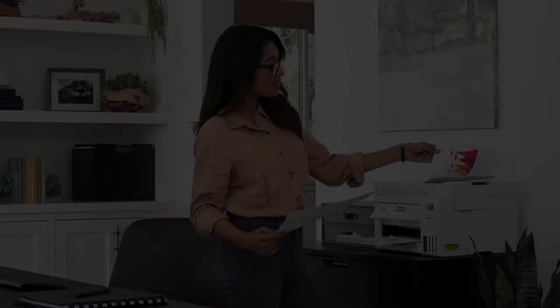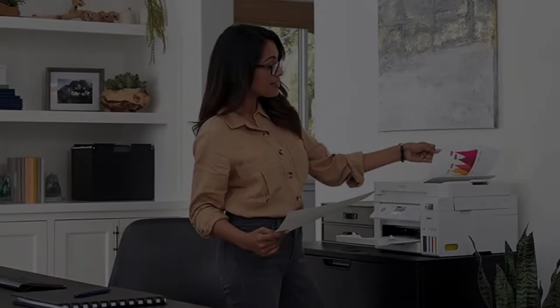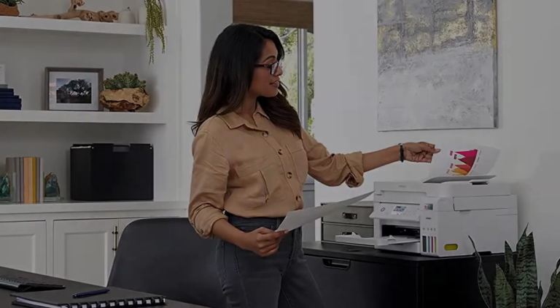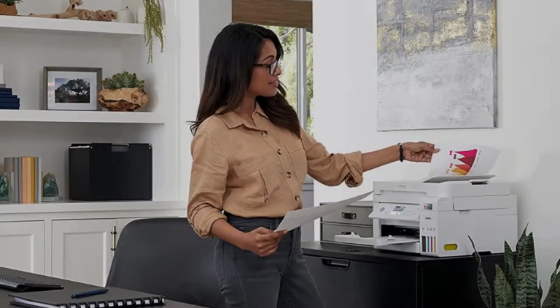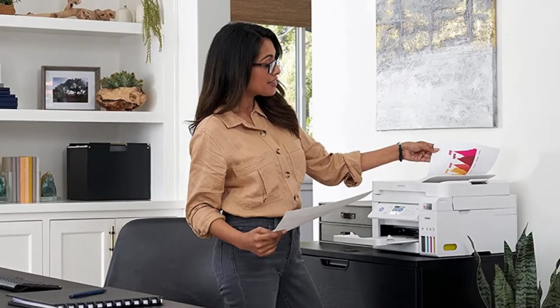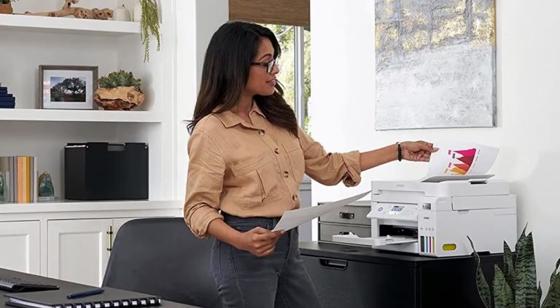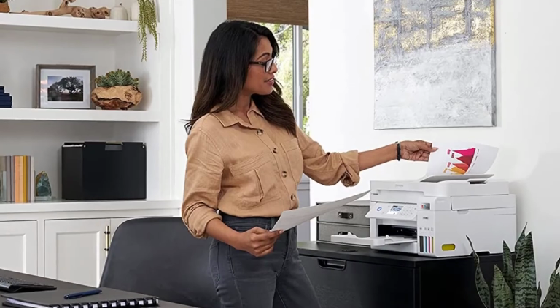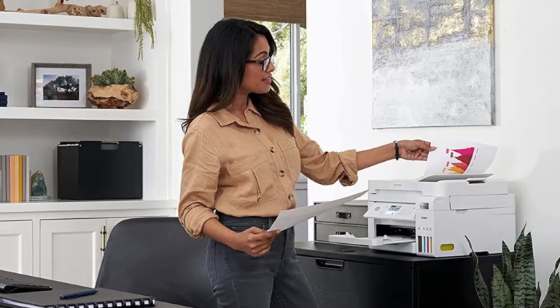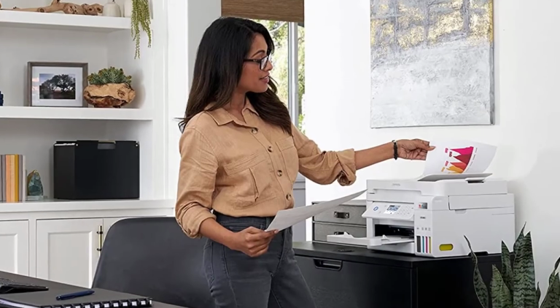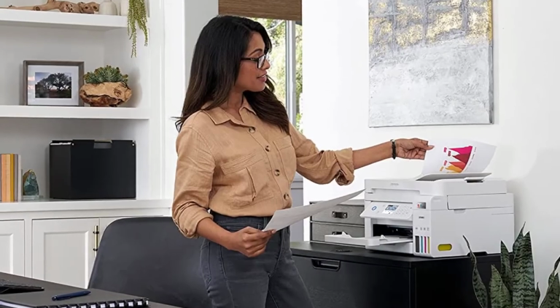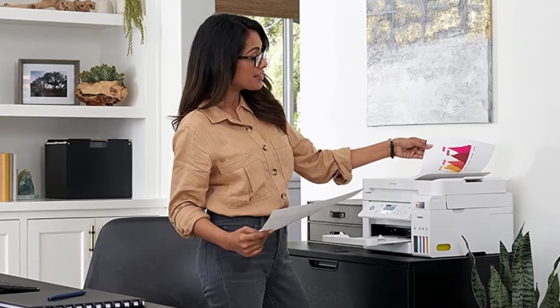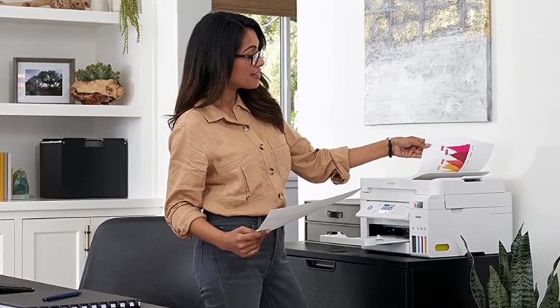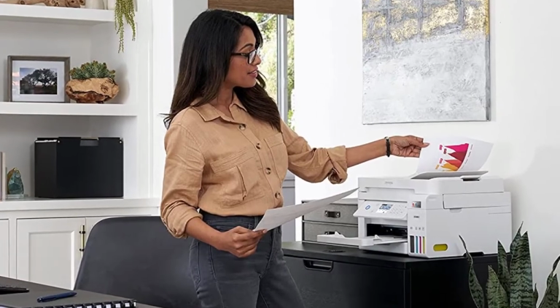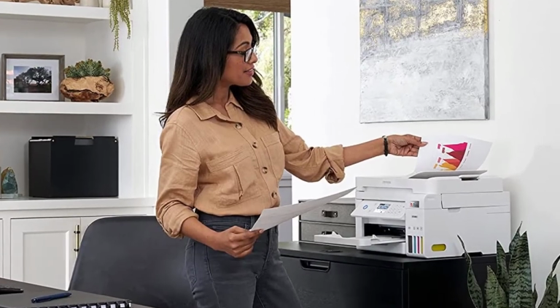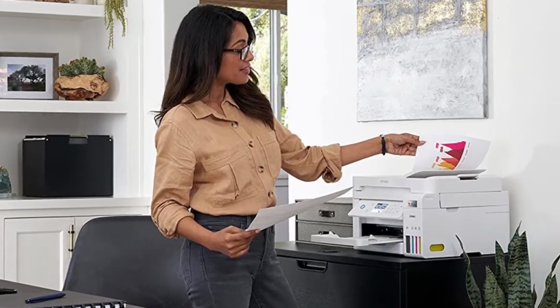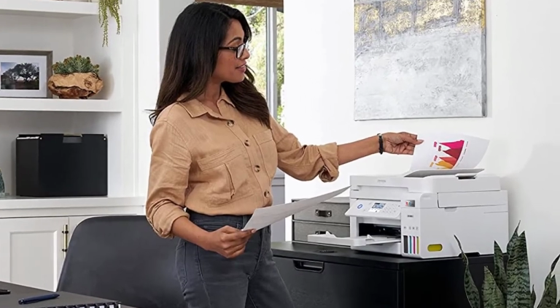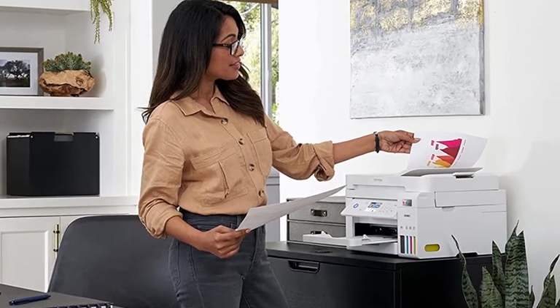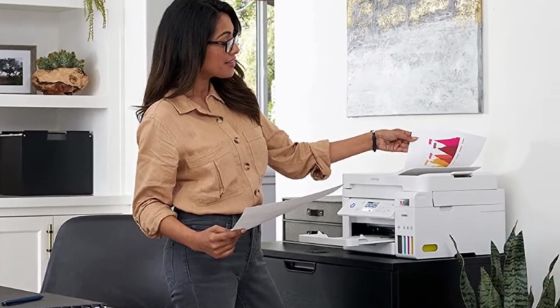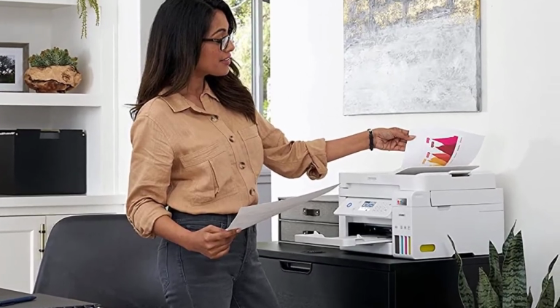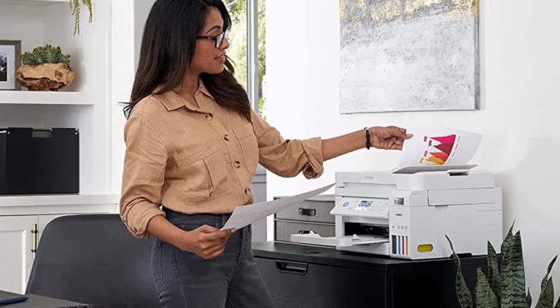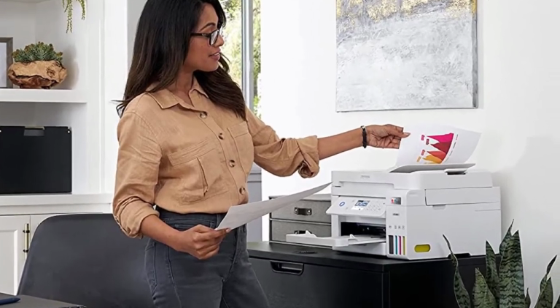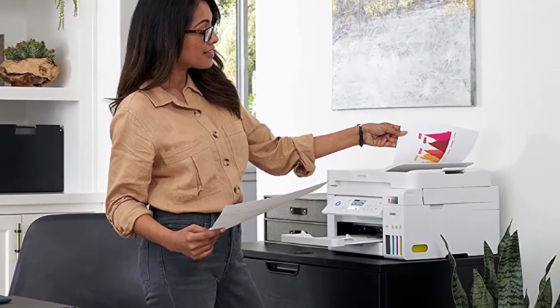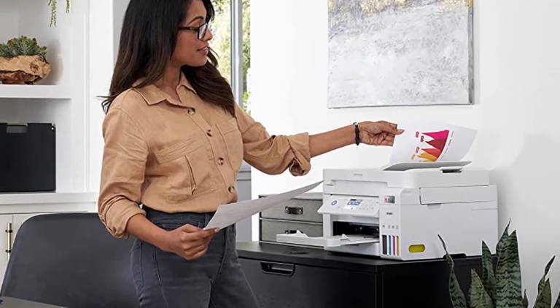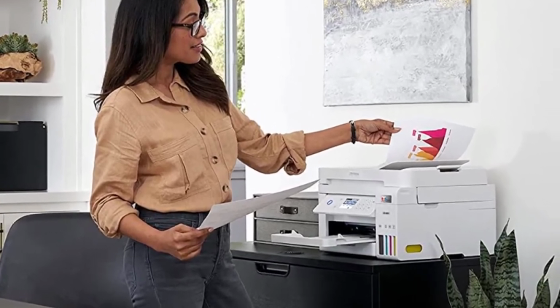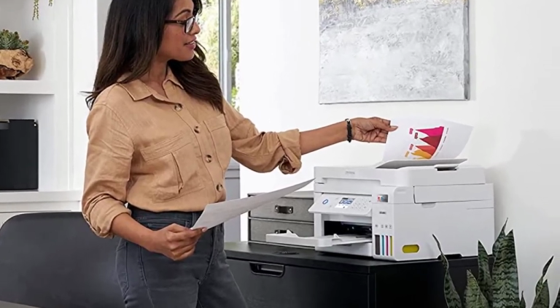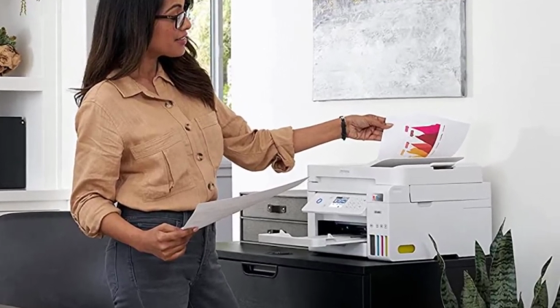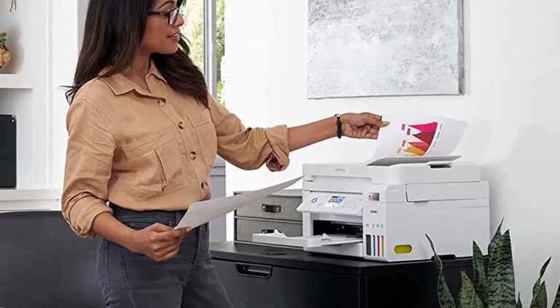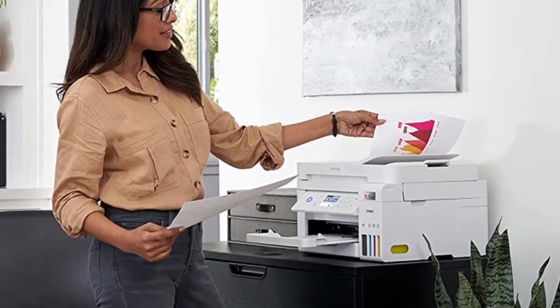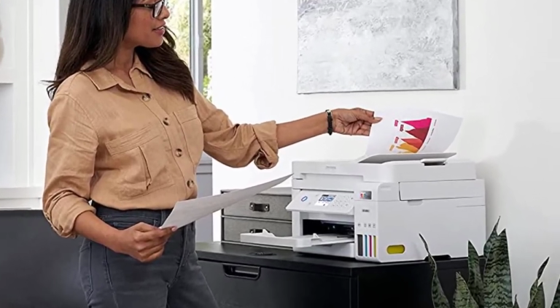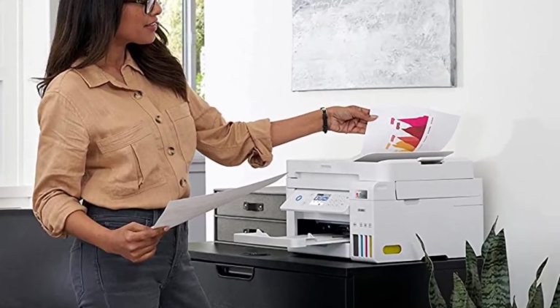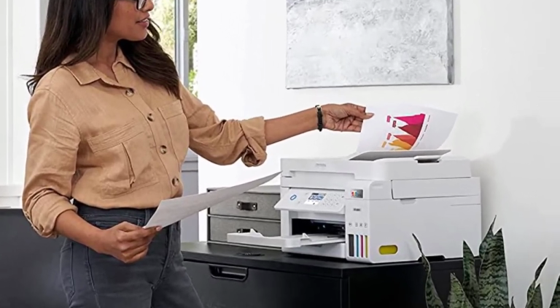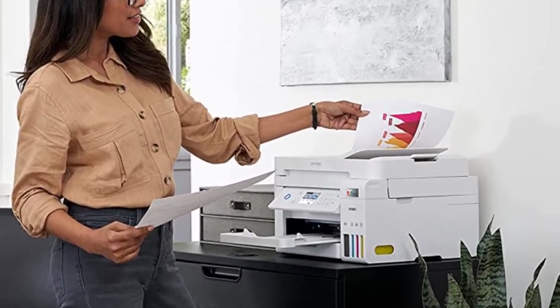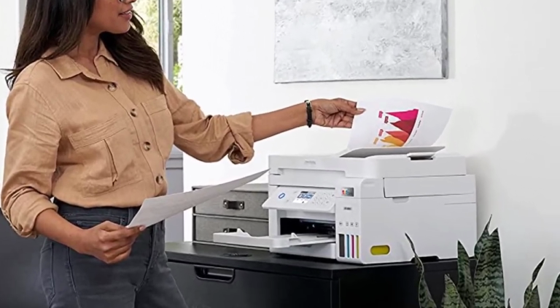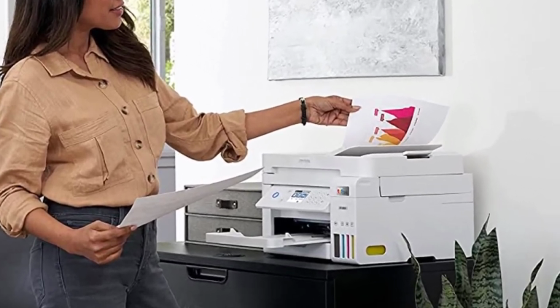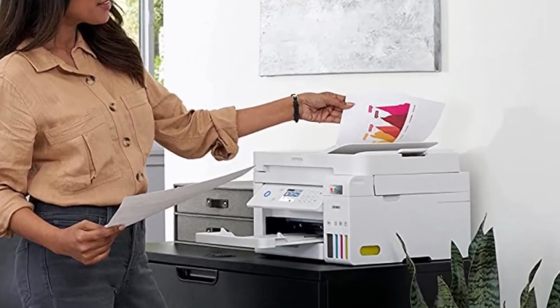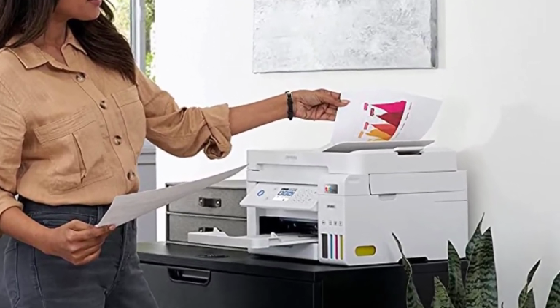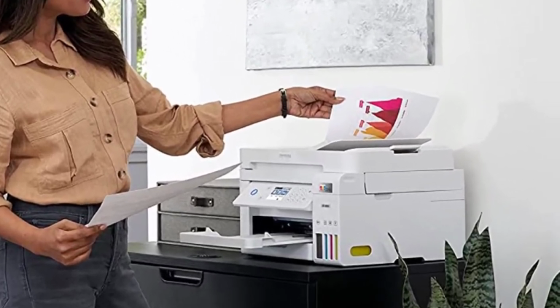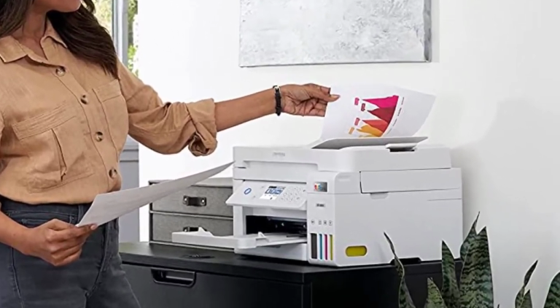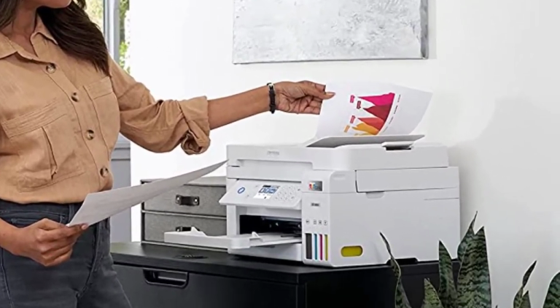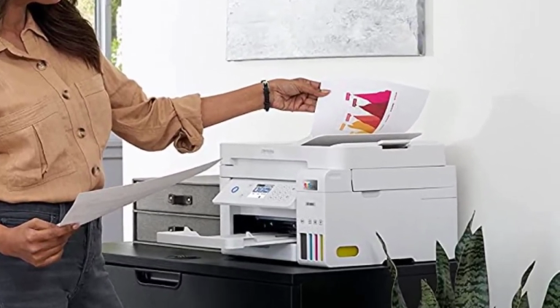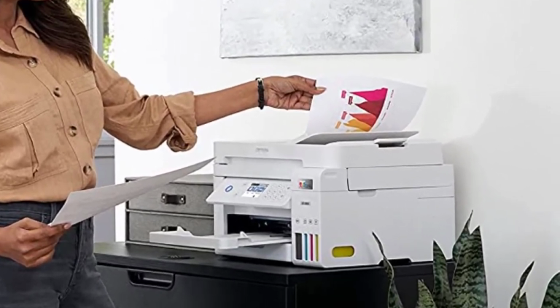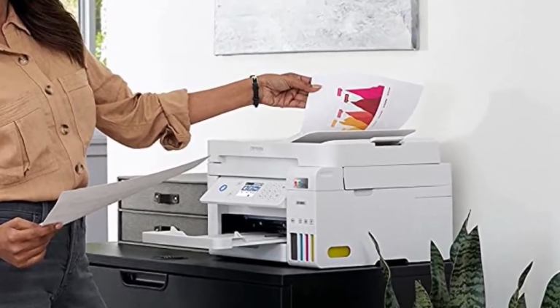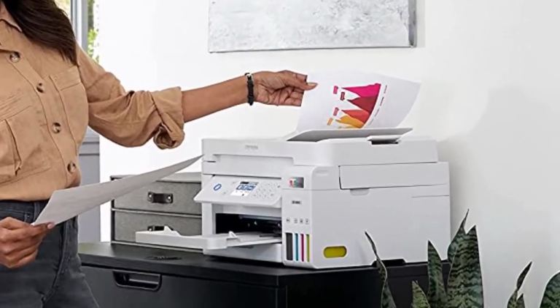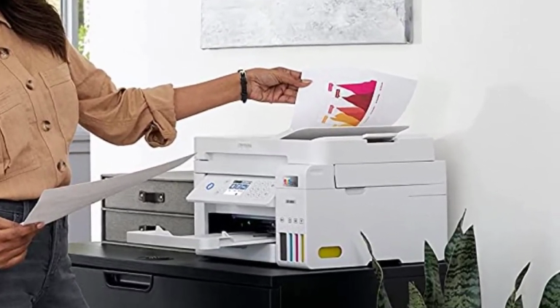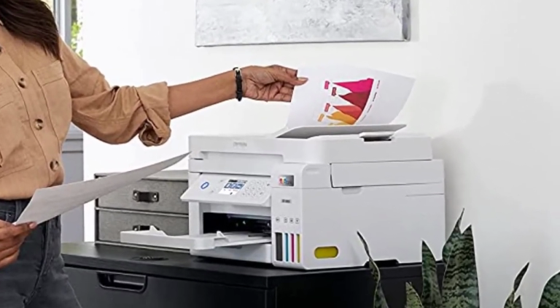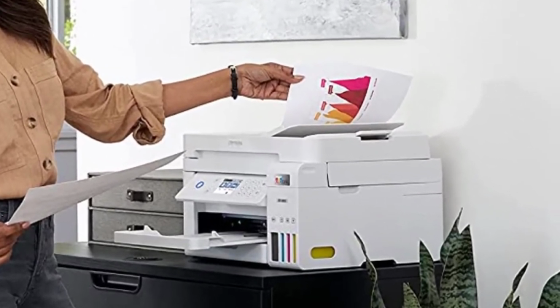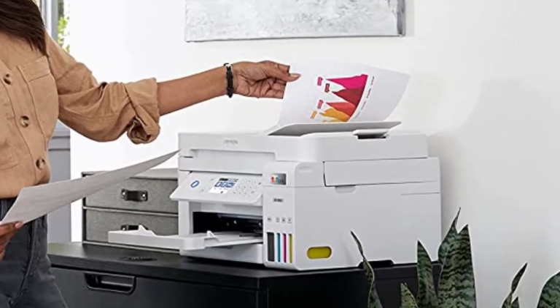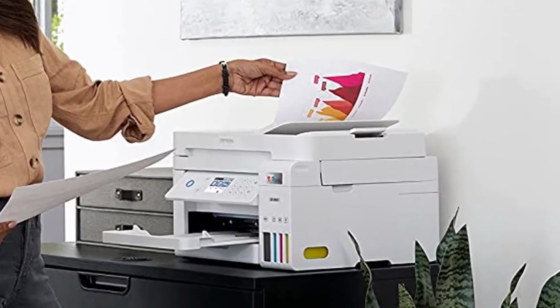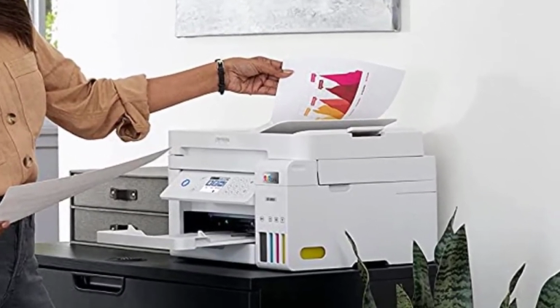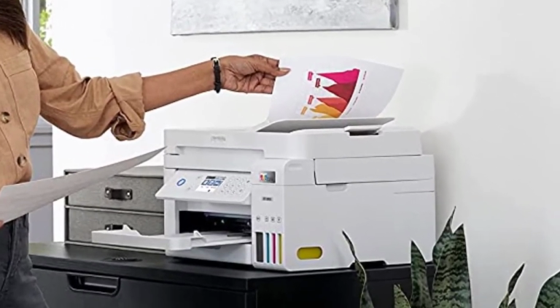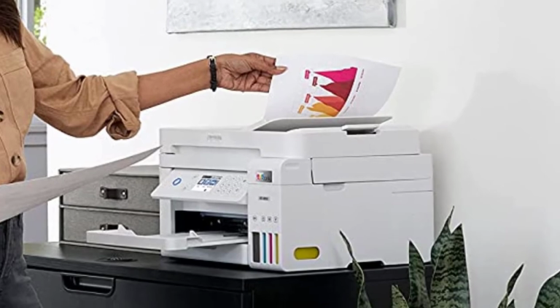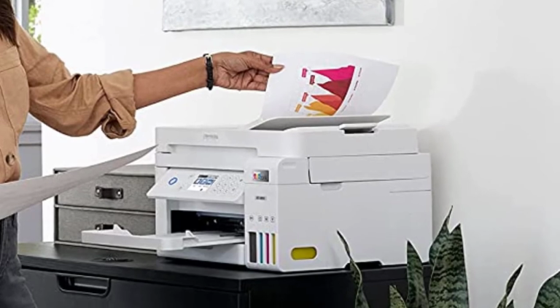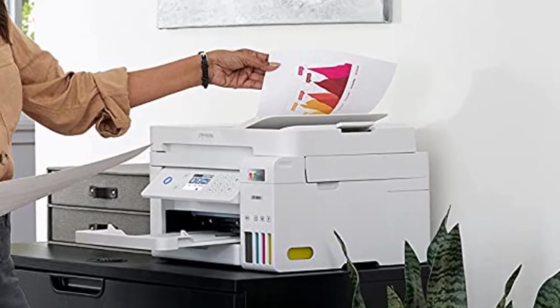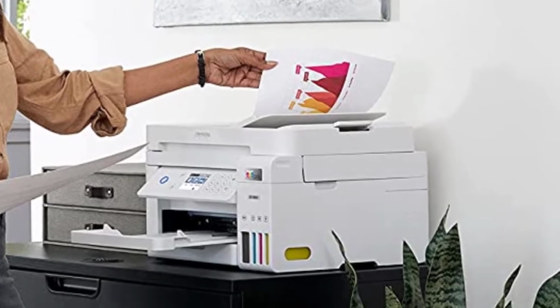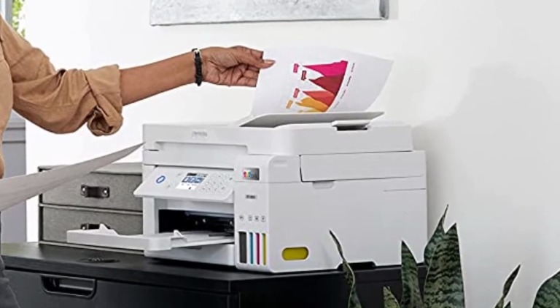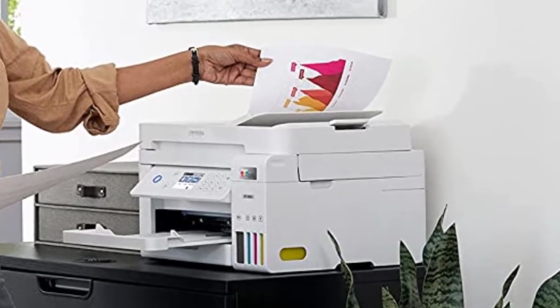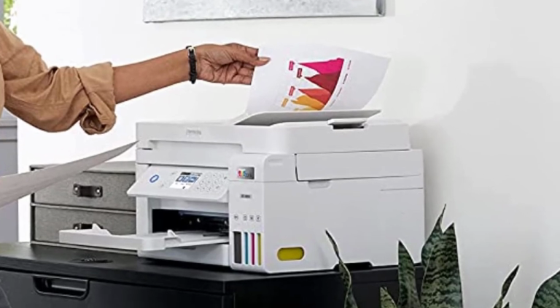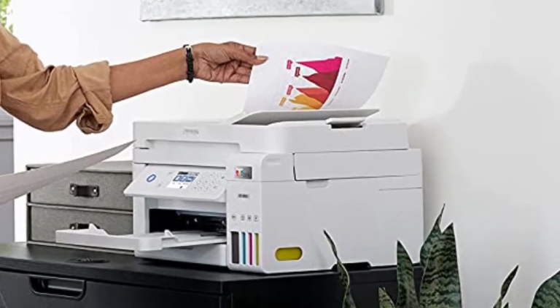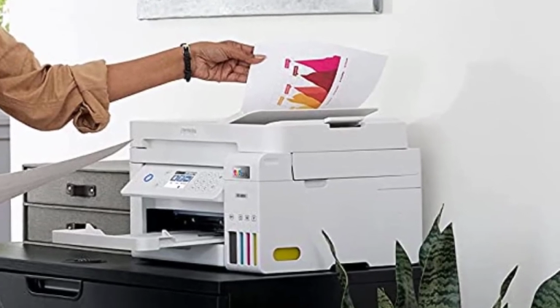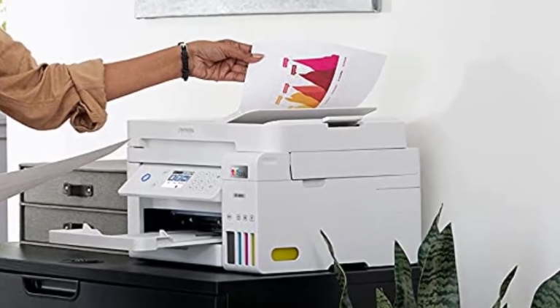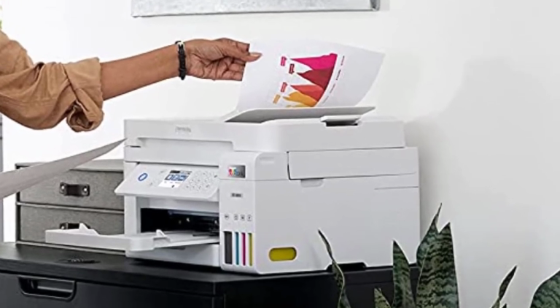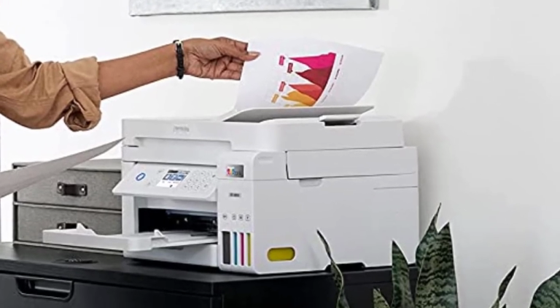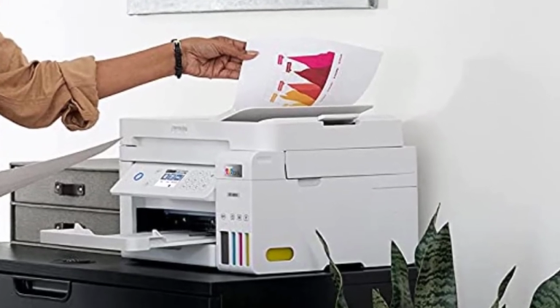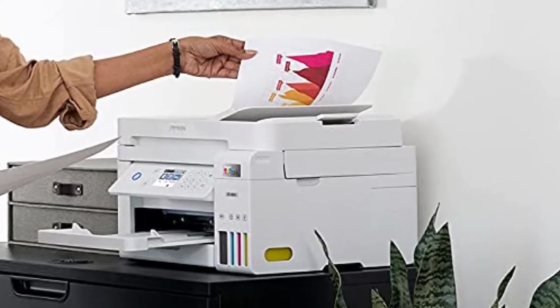It's compatible with Epson's mobile app, which you can use to print, scan, copy, and perform maintenance tasks.